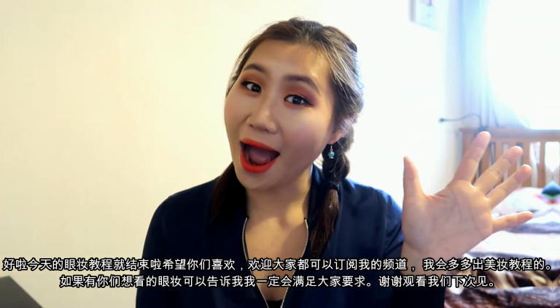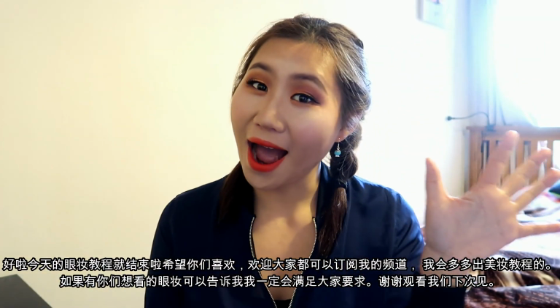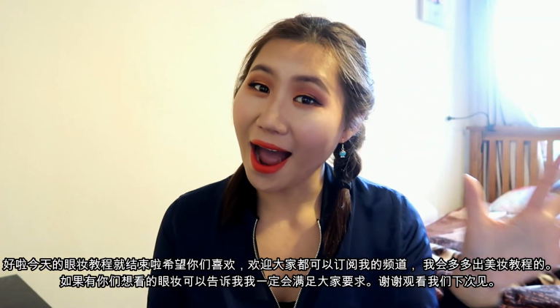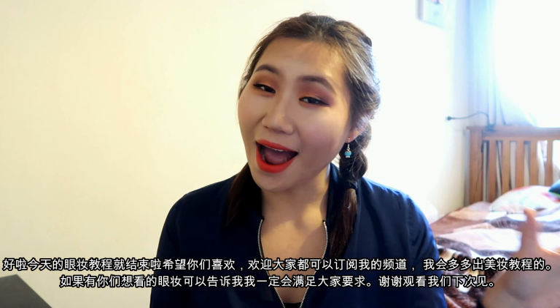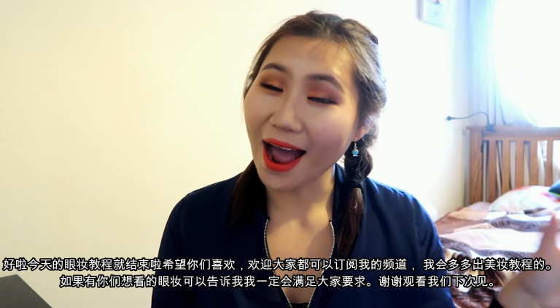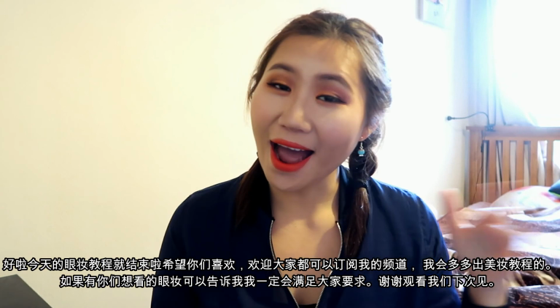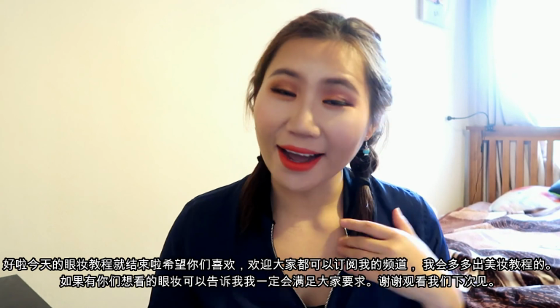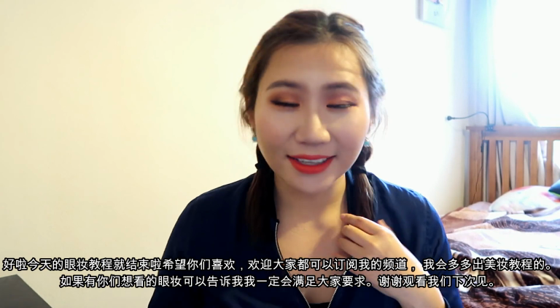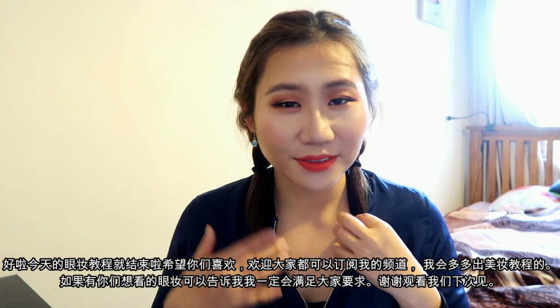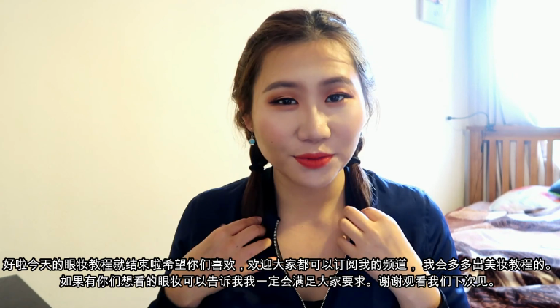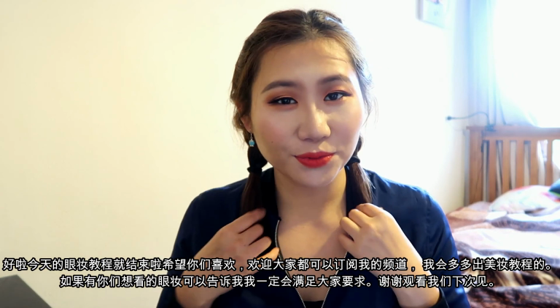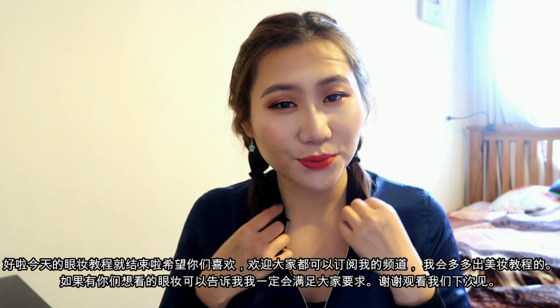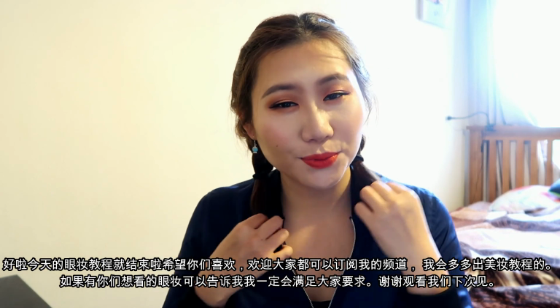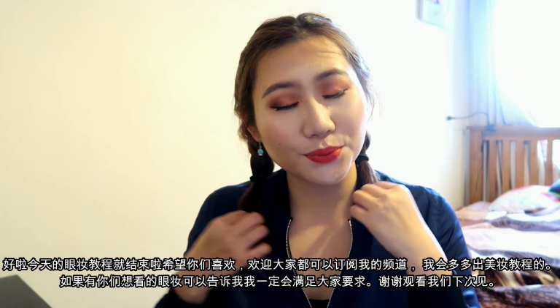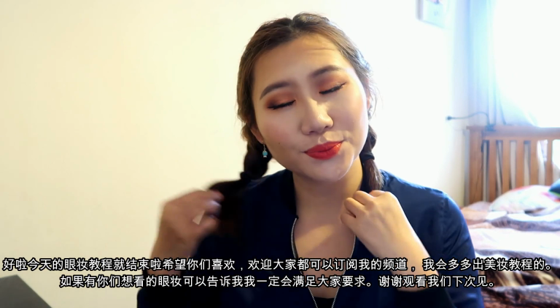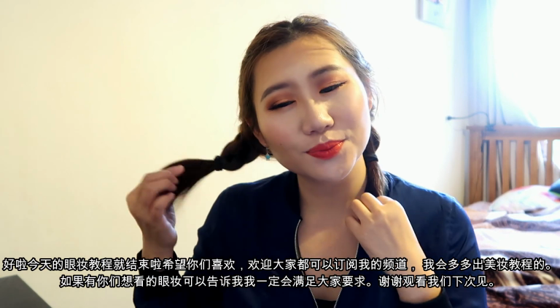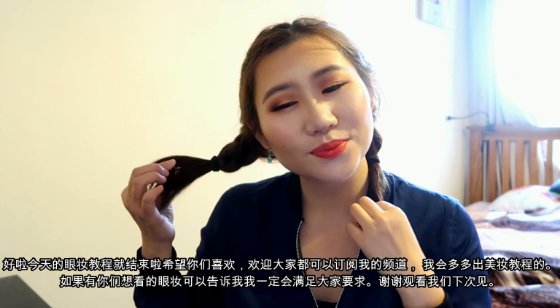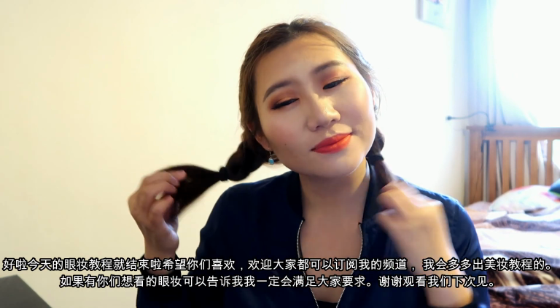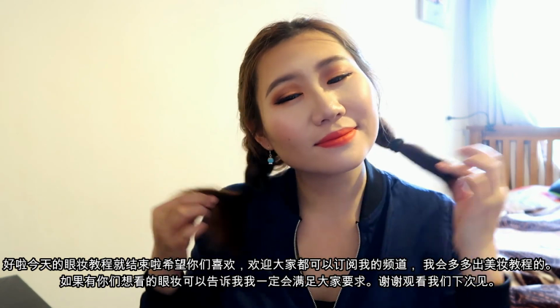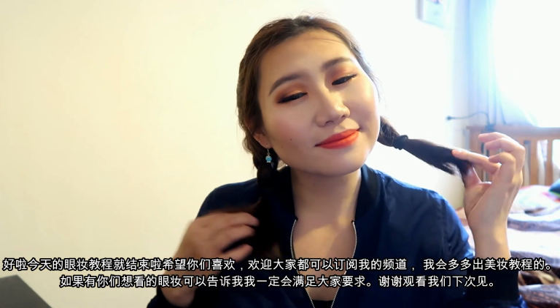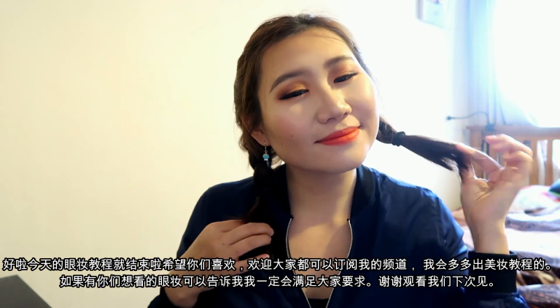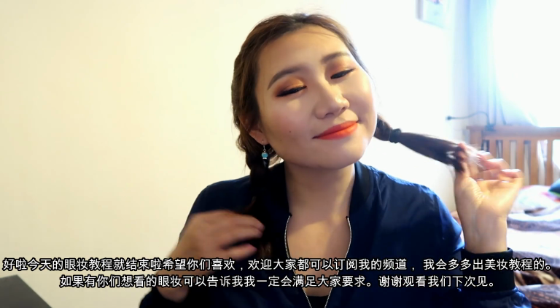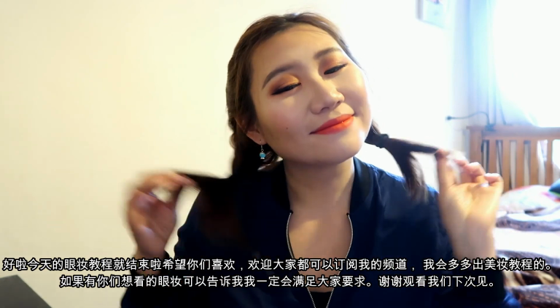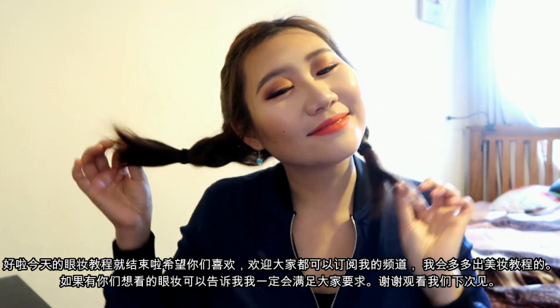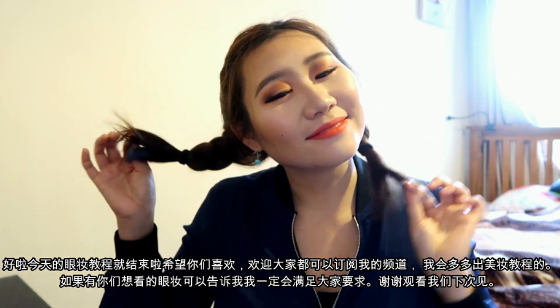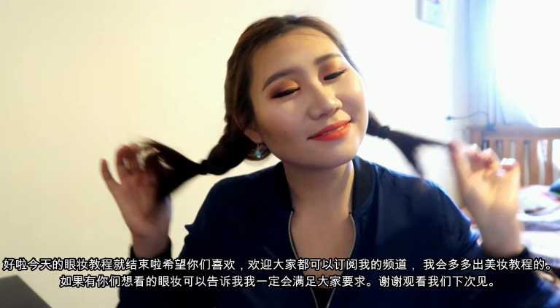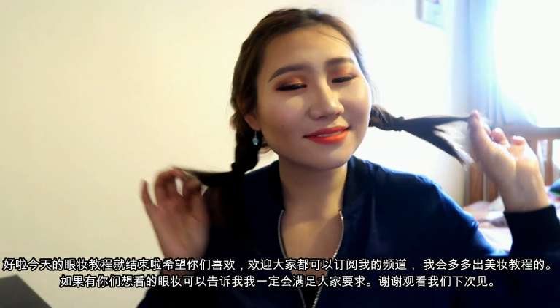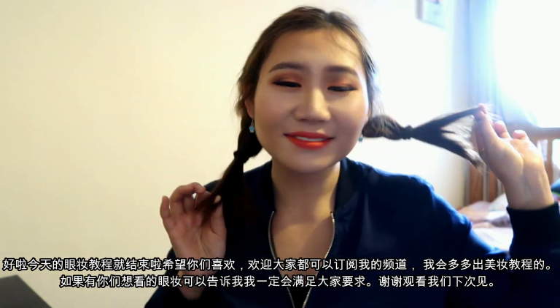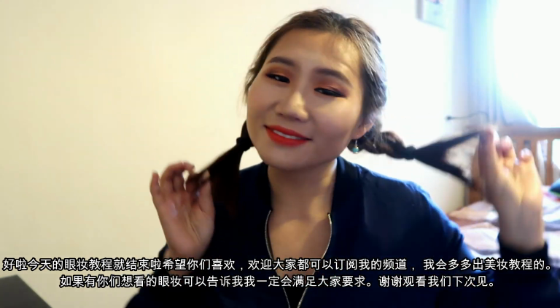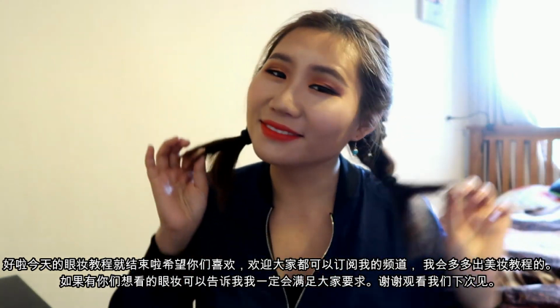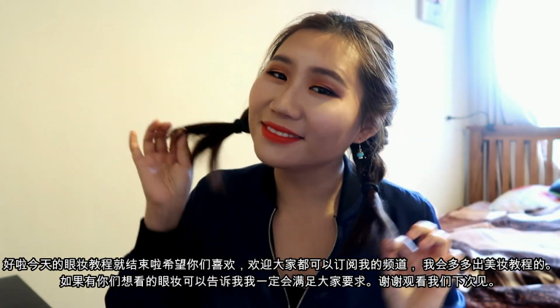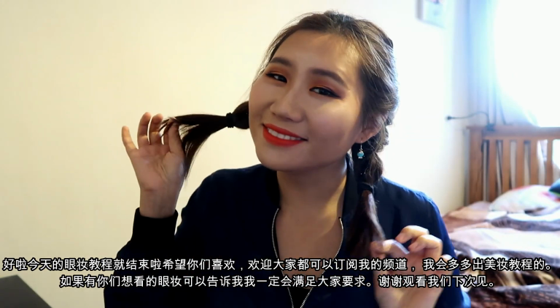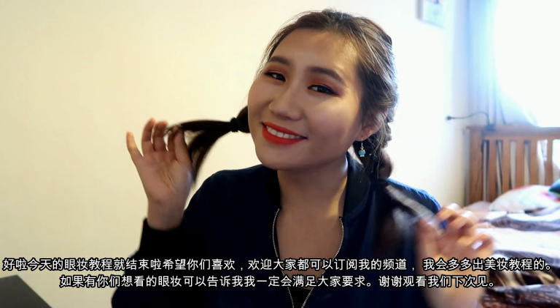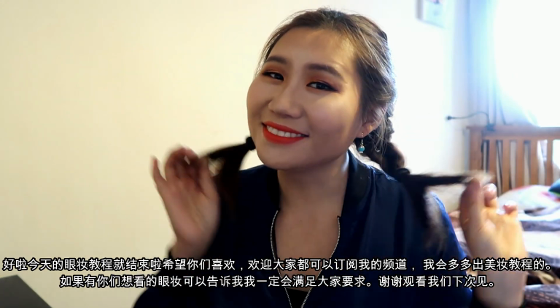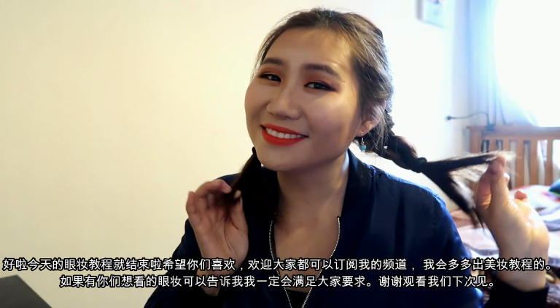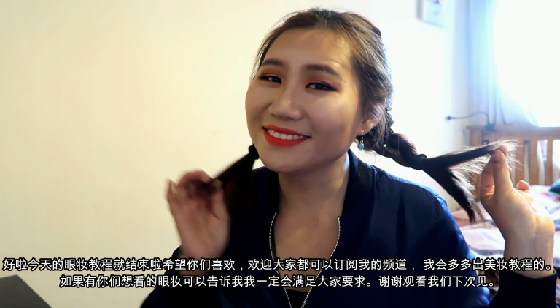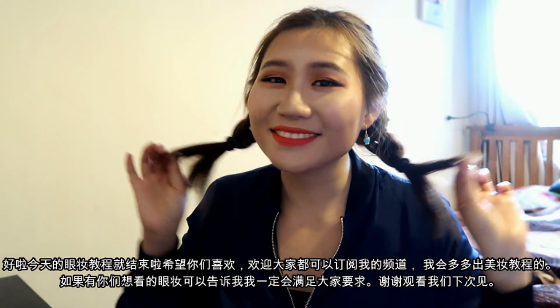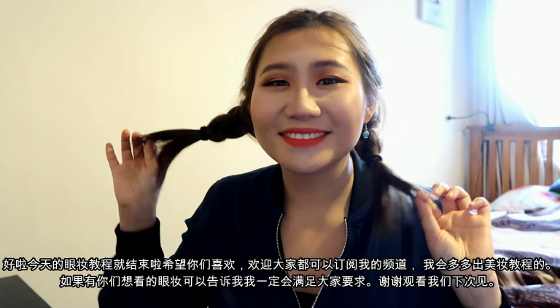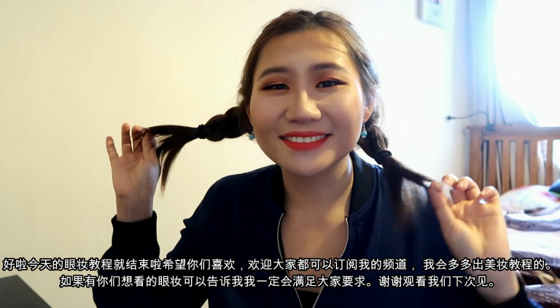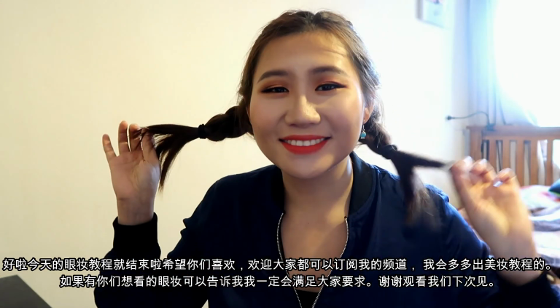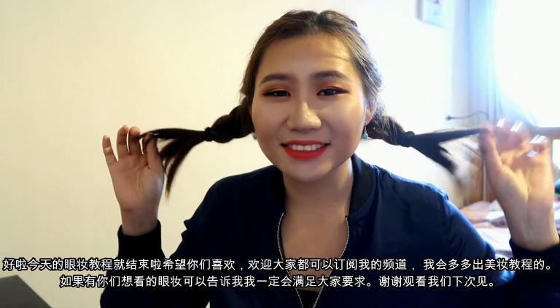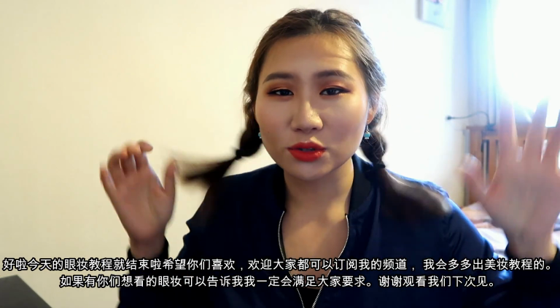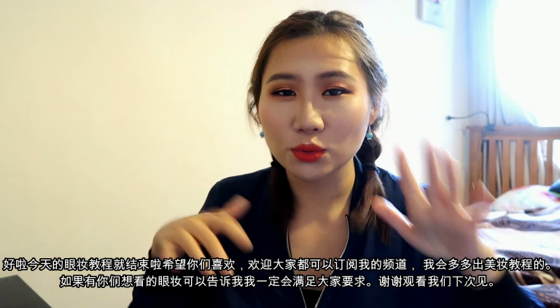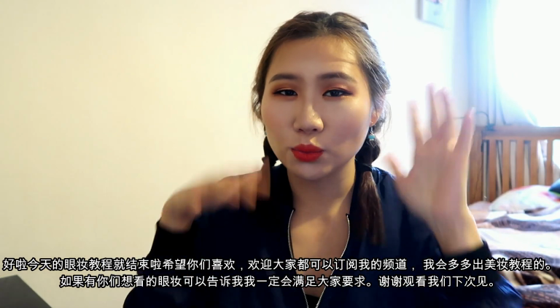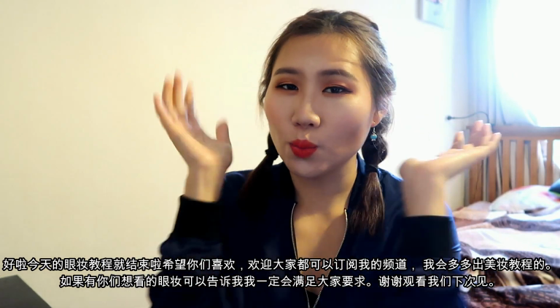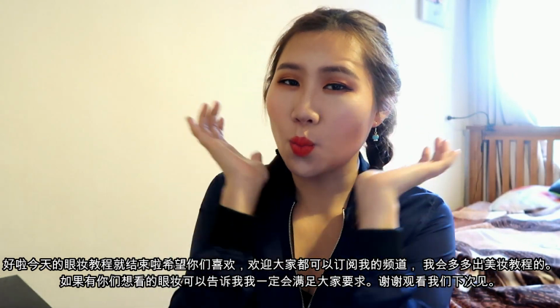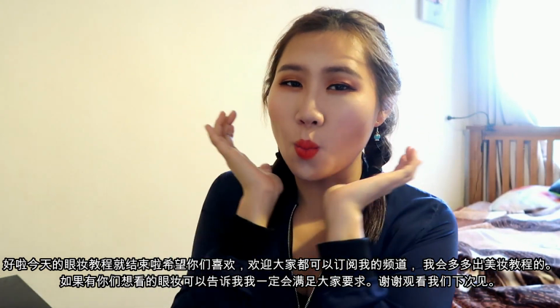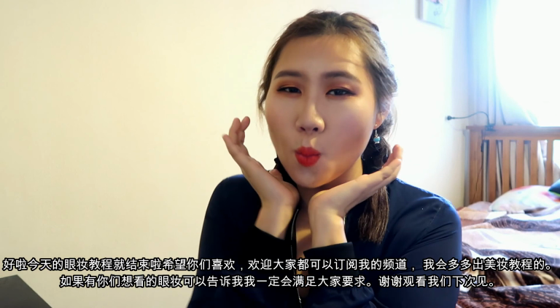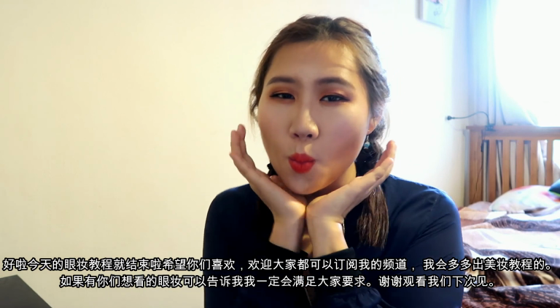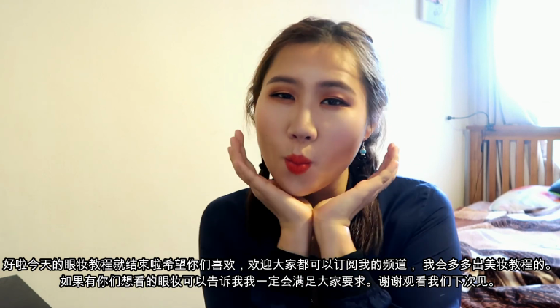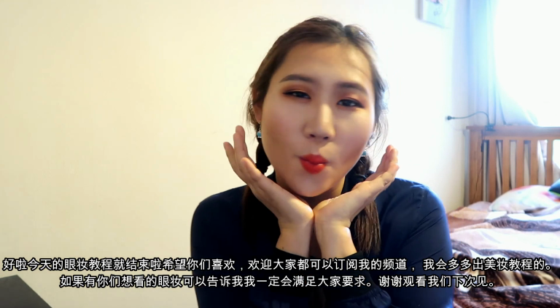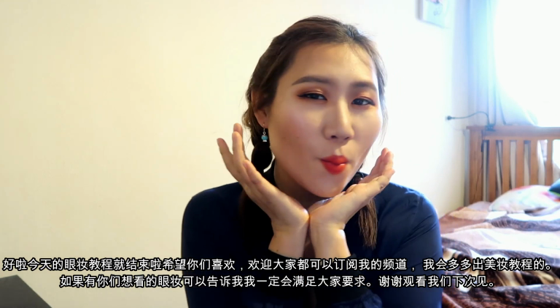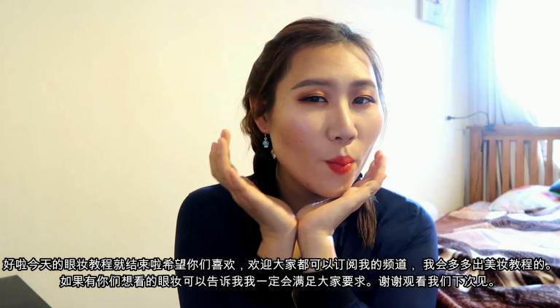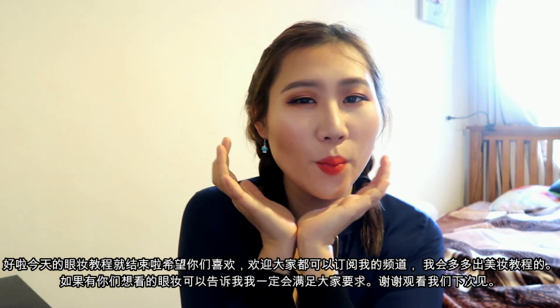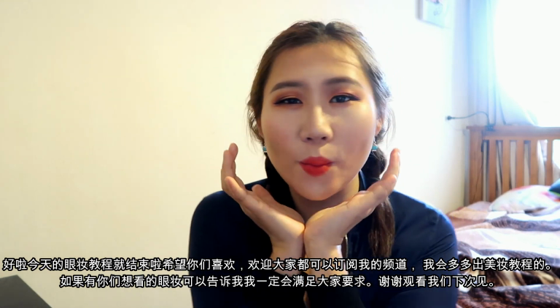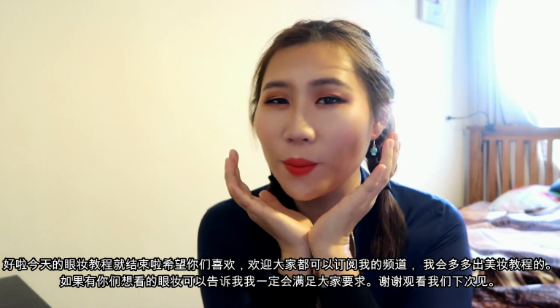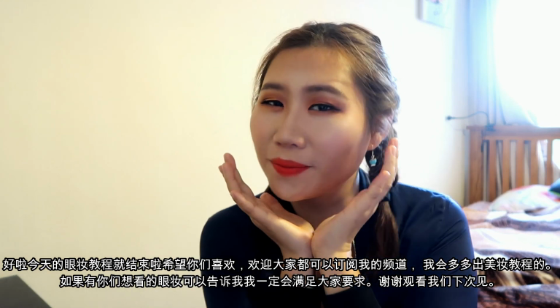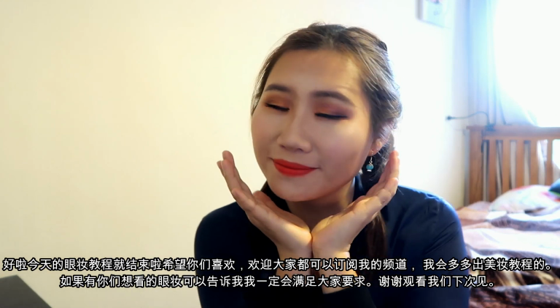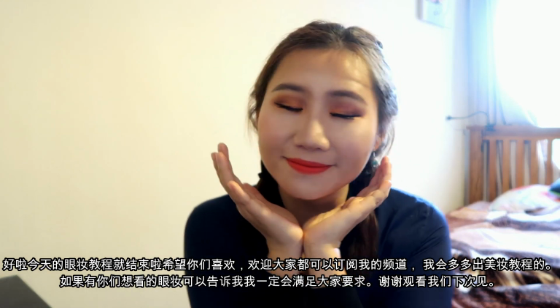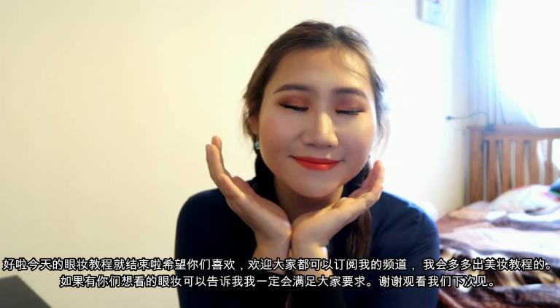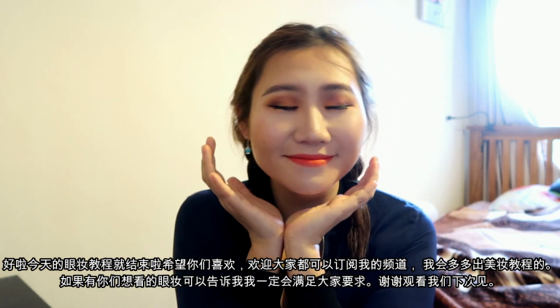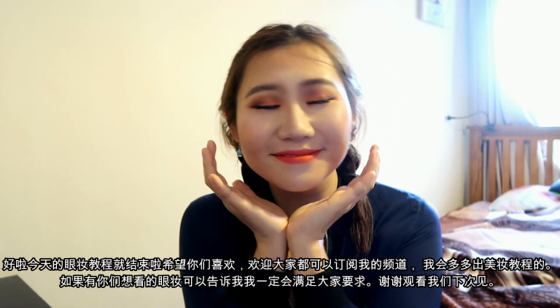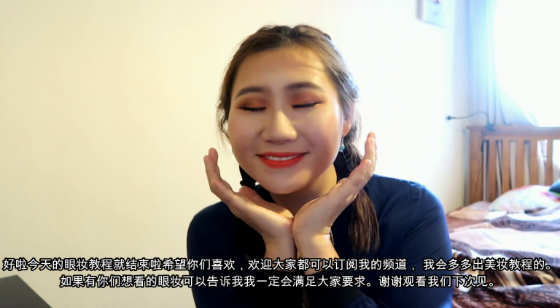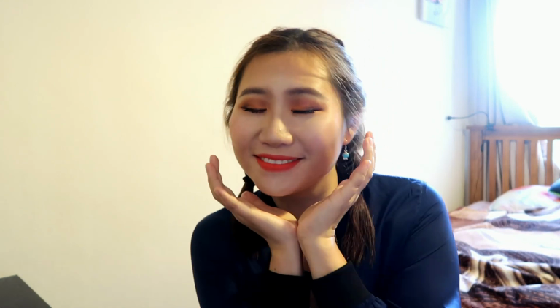That completes today's video! Thank you so much for watching. Please subscribe if you haven't, and I will see you in my next video. Bye!